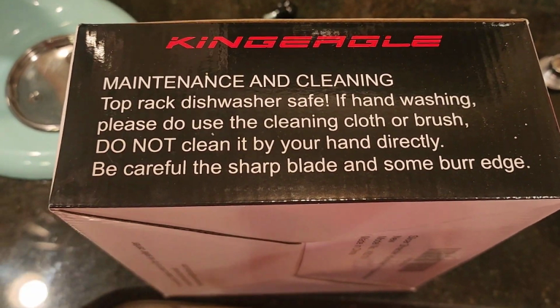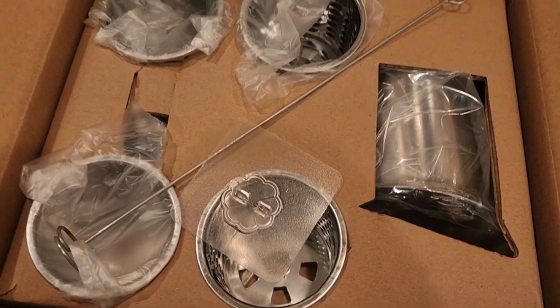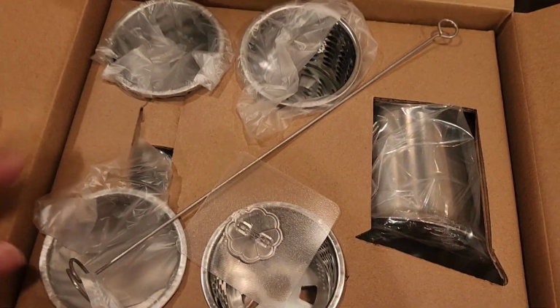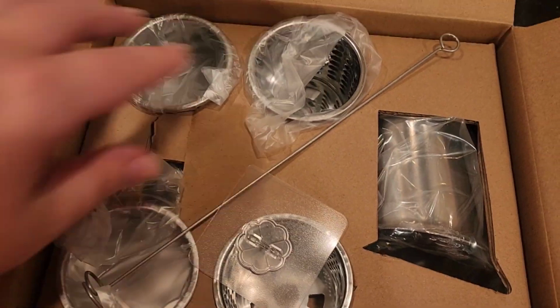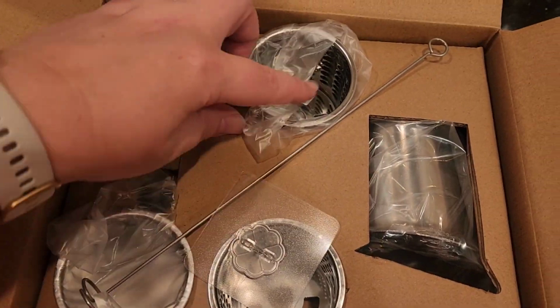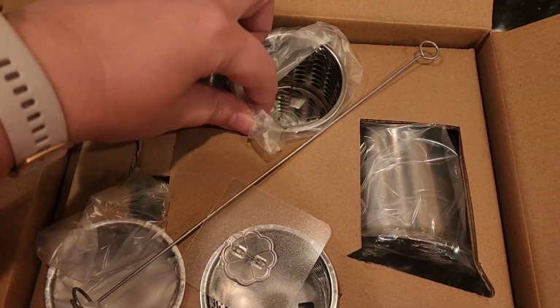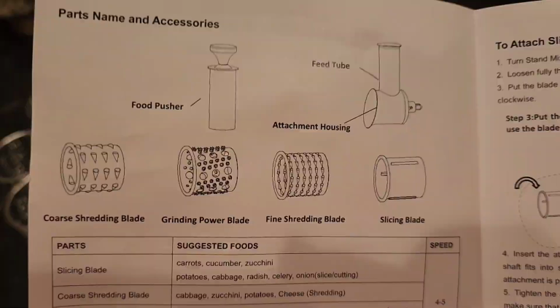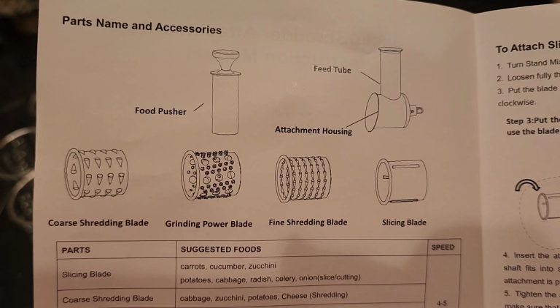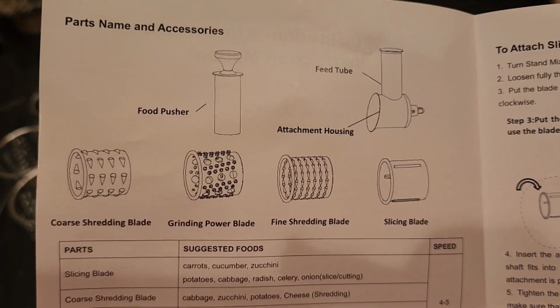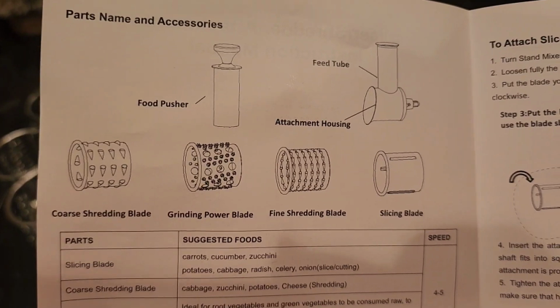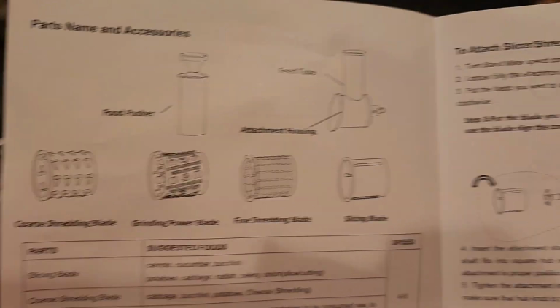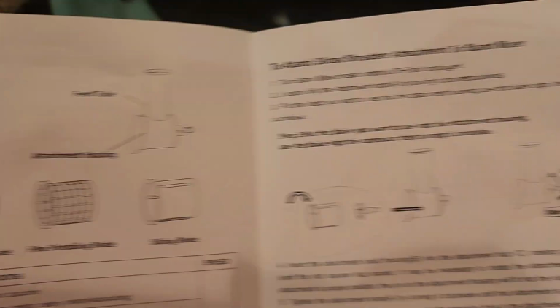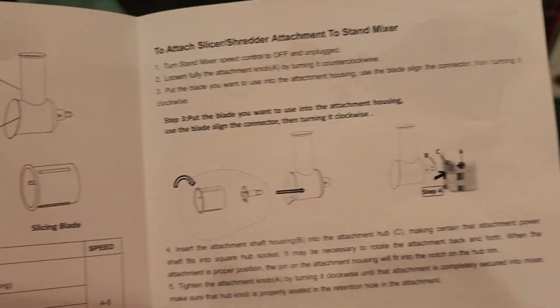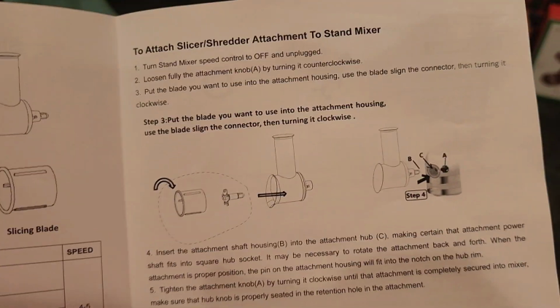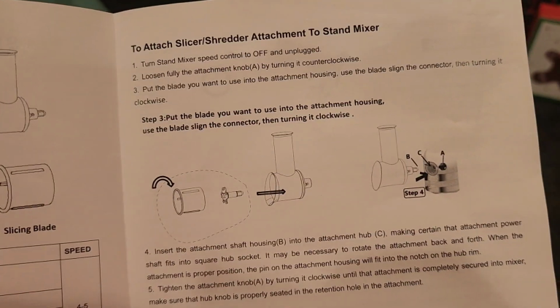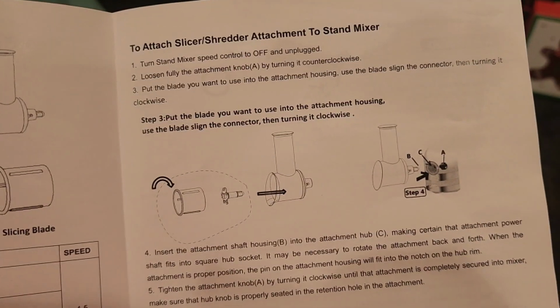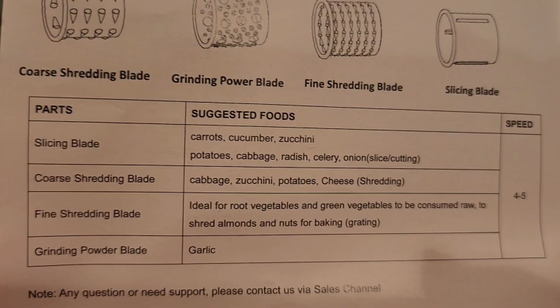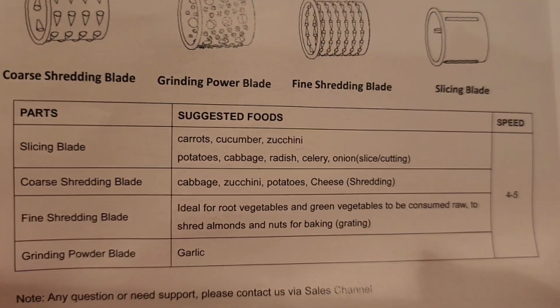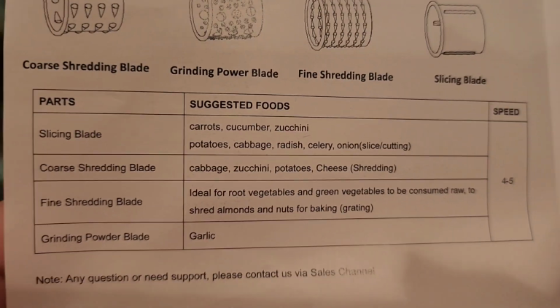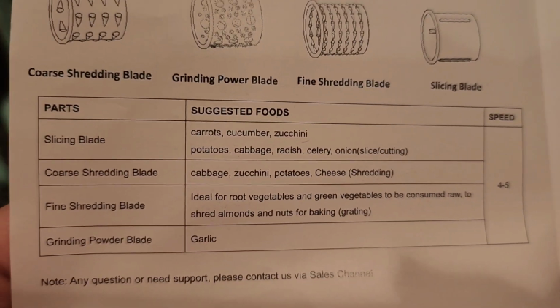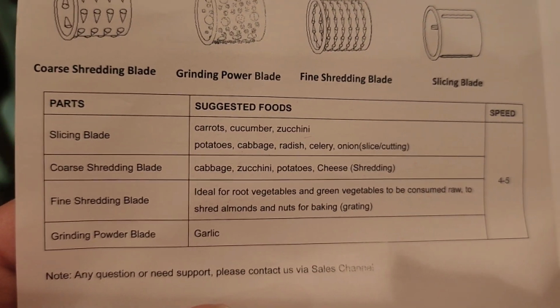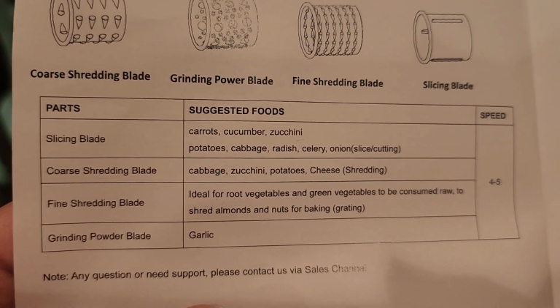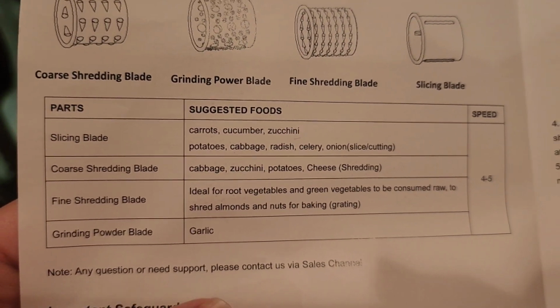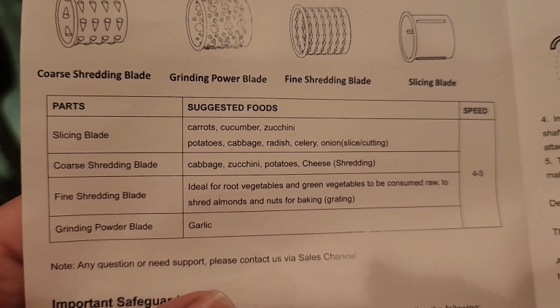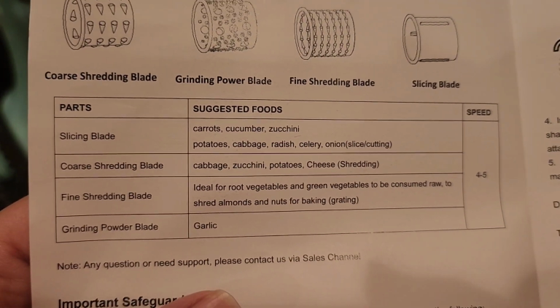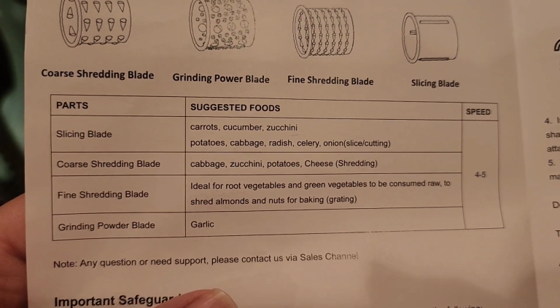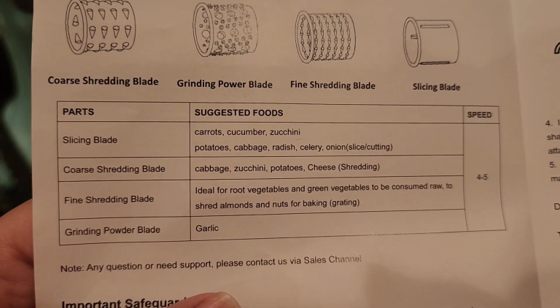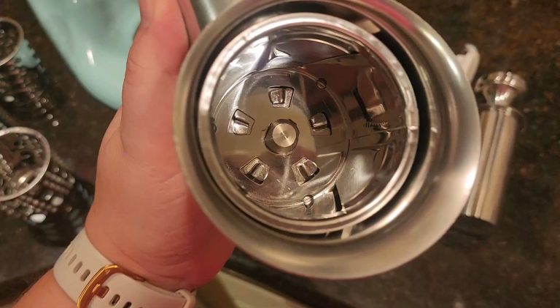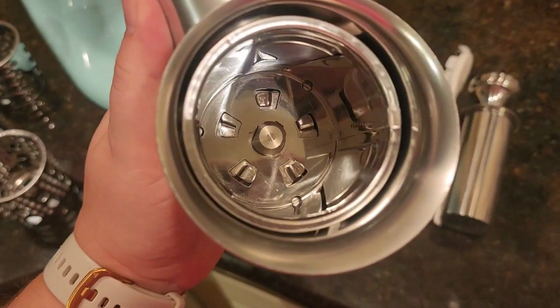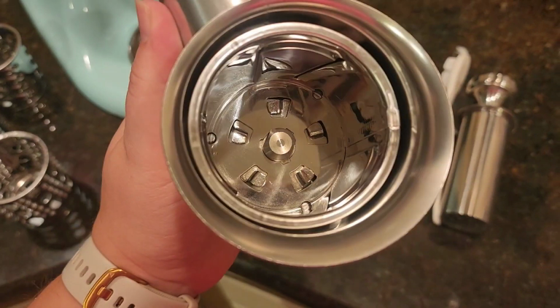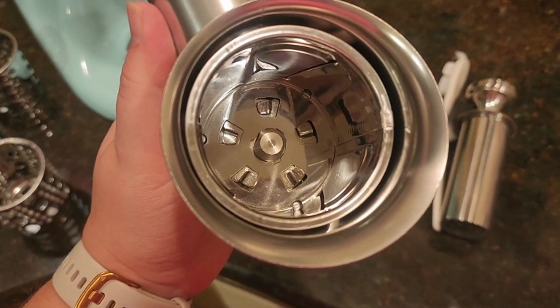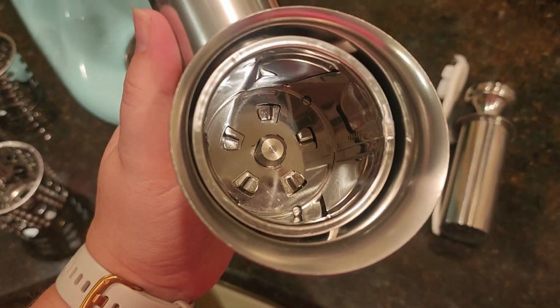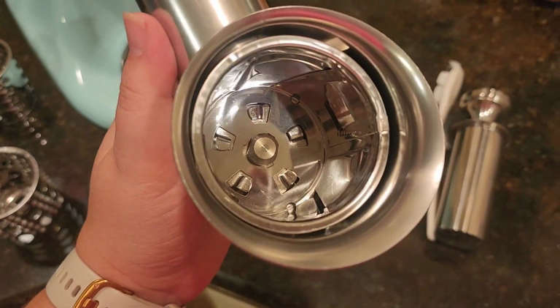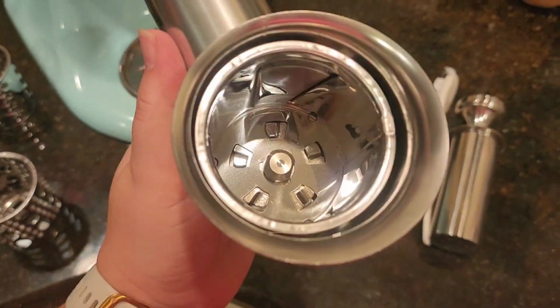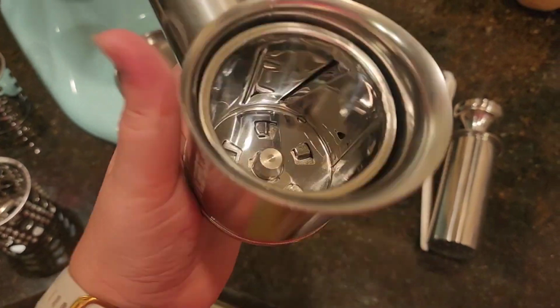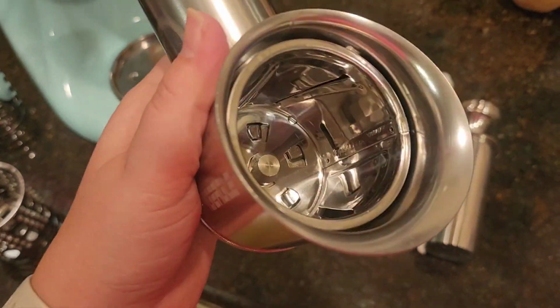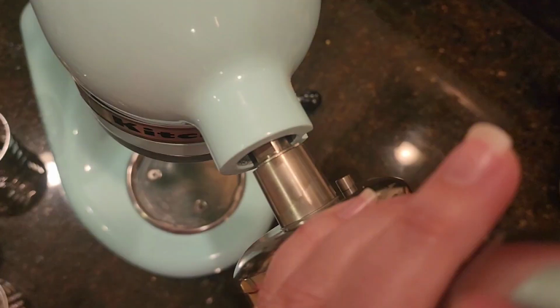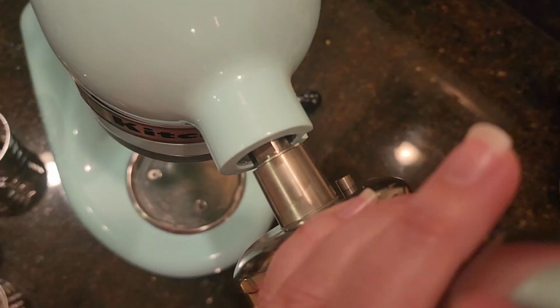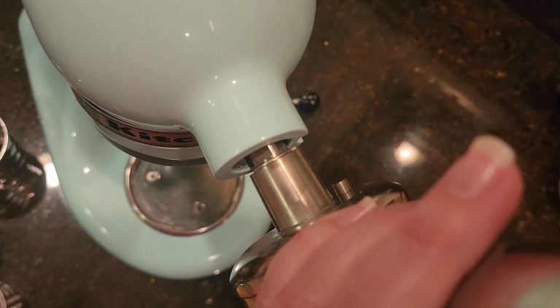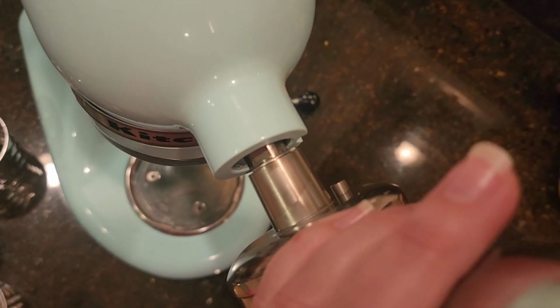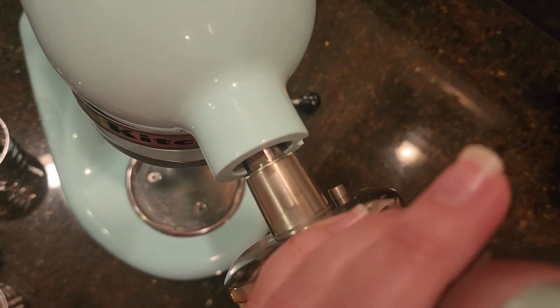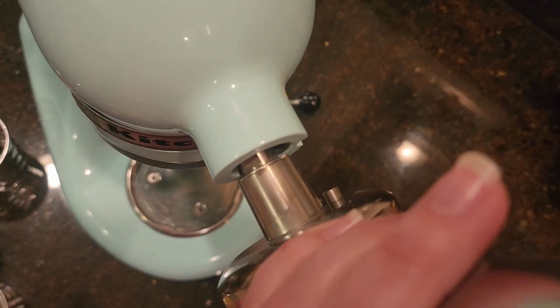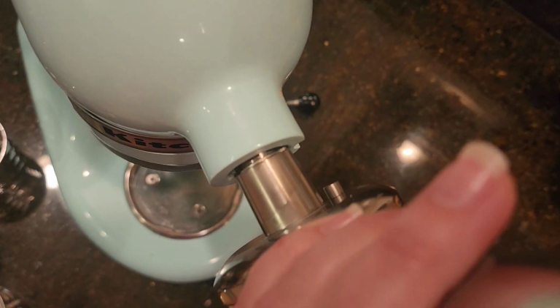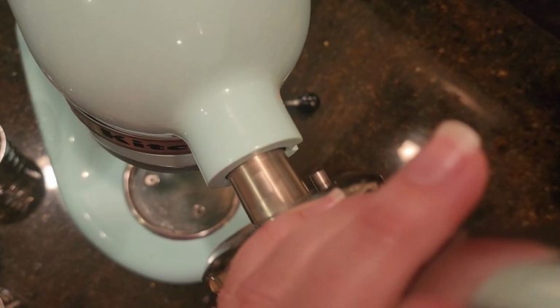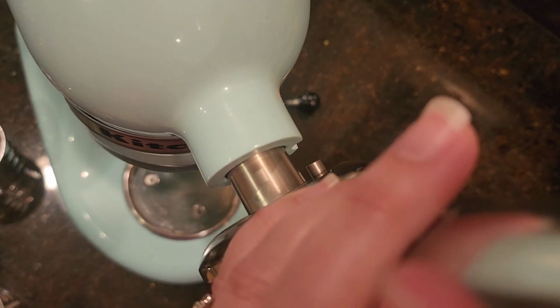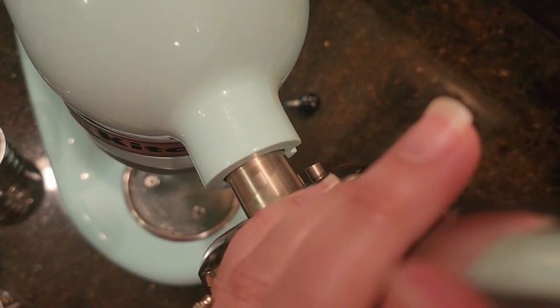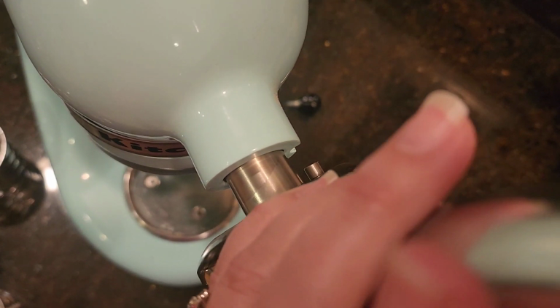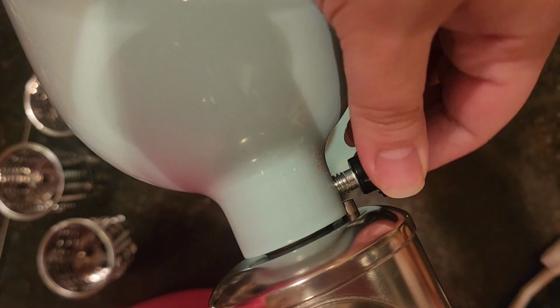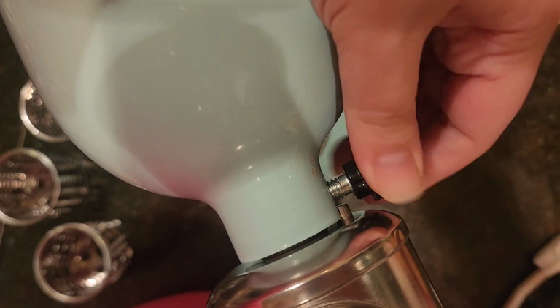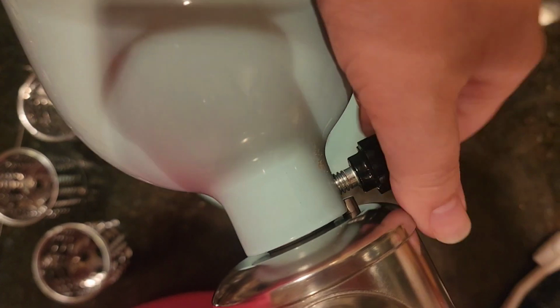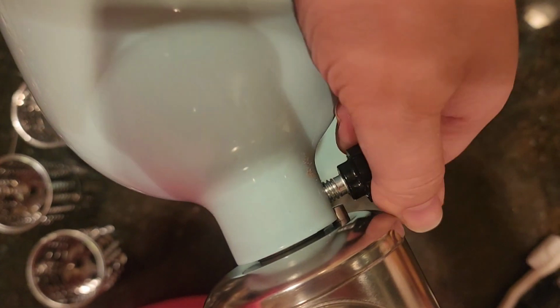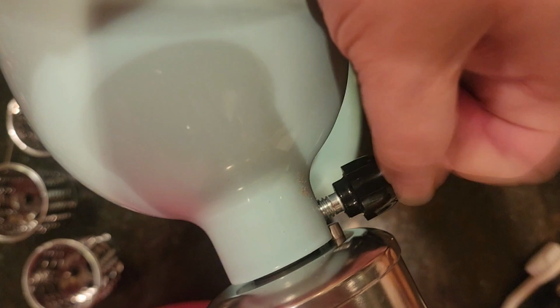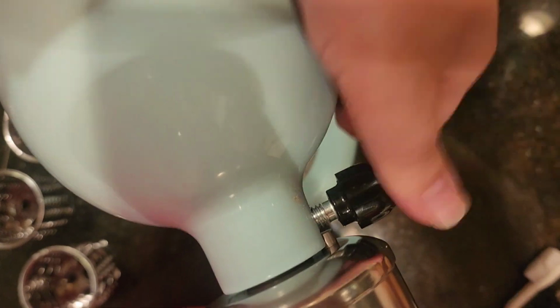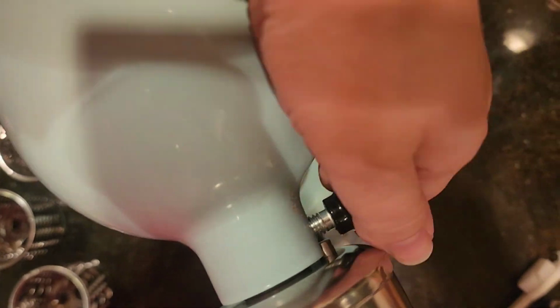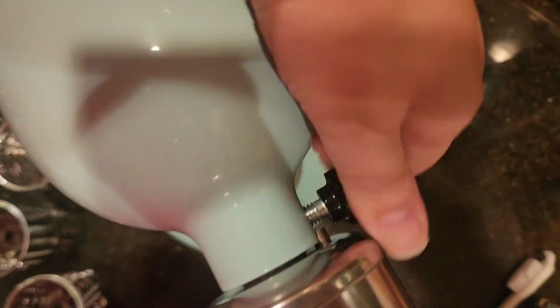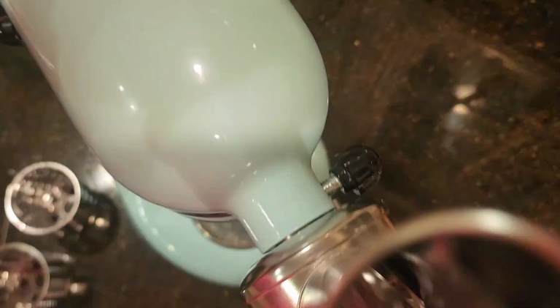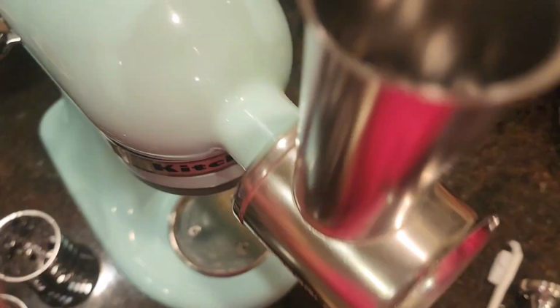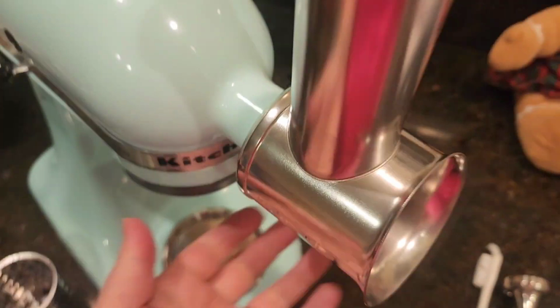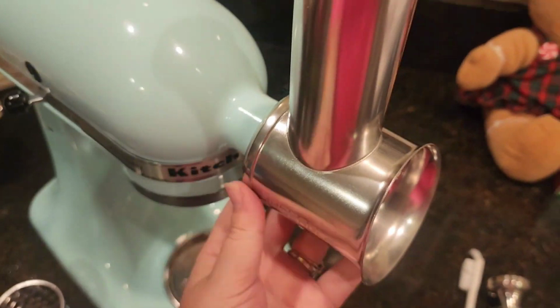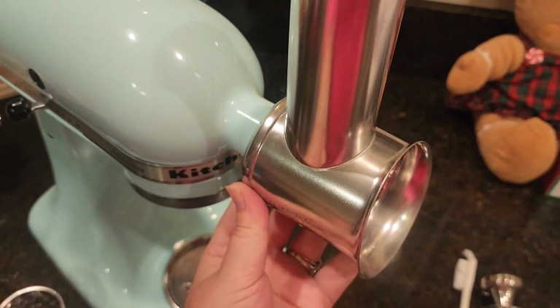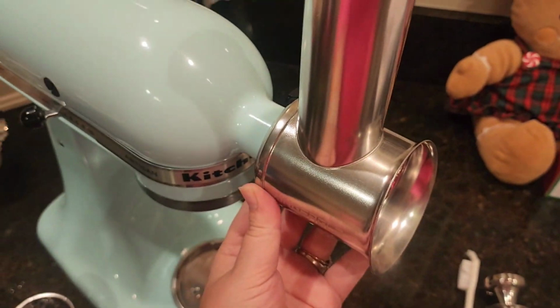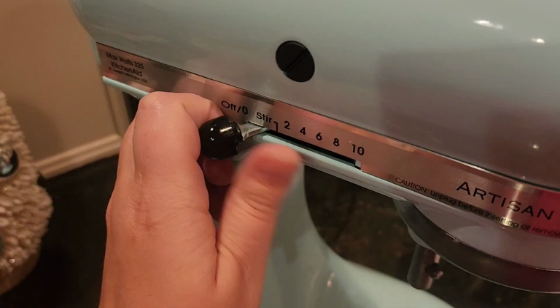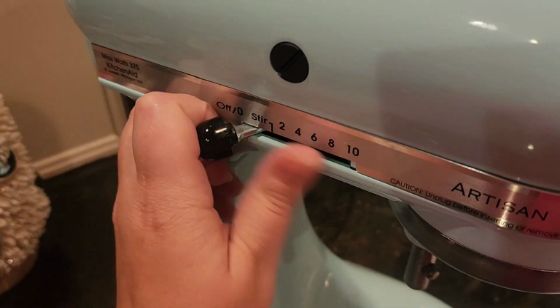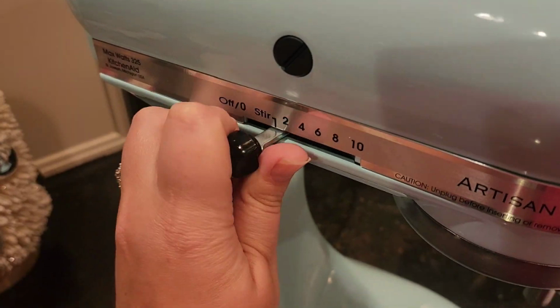This is top rack dishwasher safe, or can be cleaned by hand. When you unbox the attachments, there is also a list of suggested foods for each attachment.